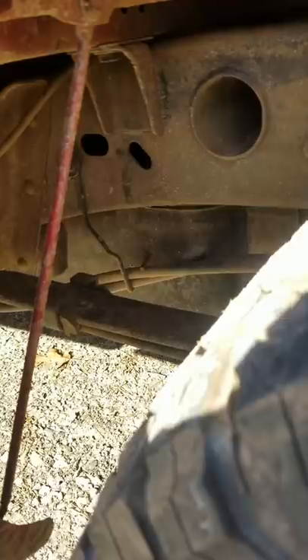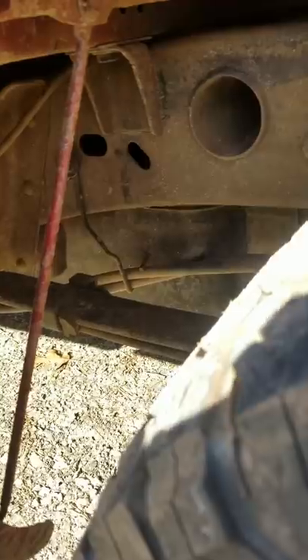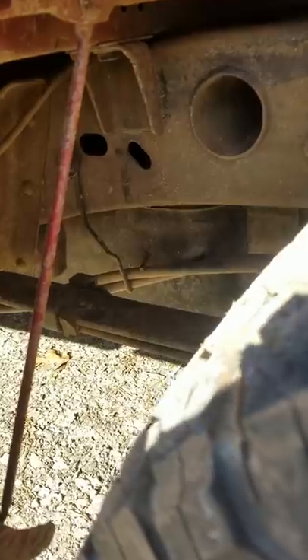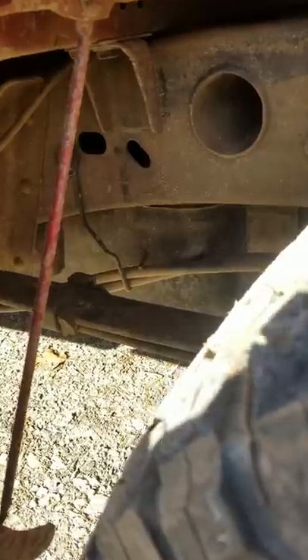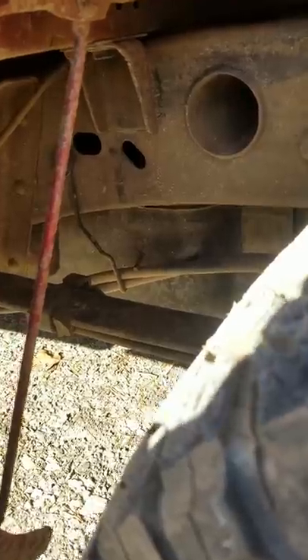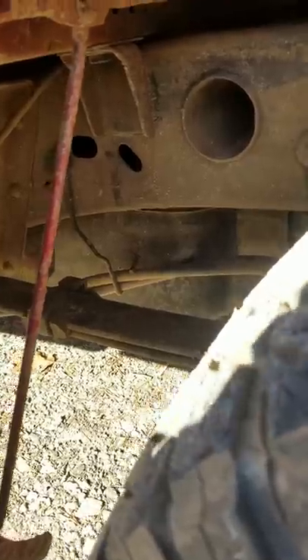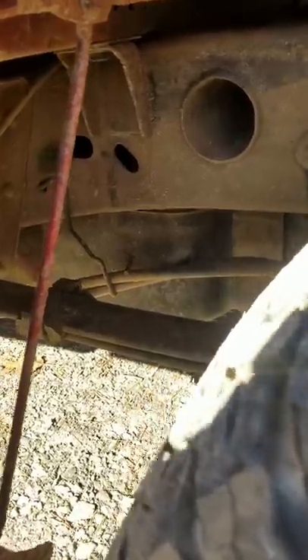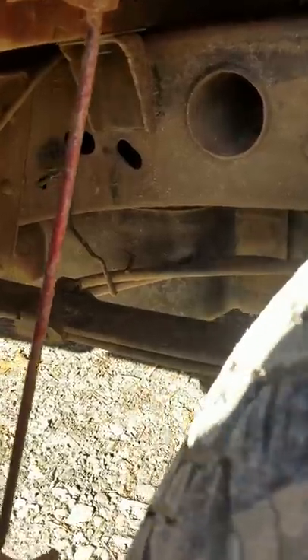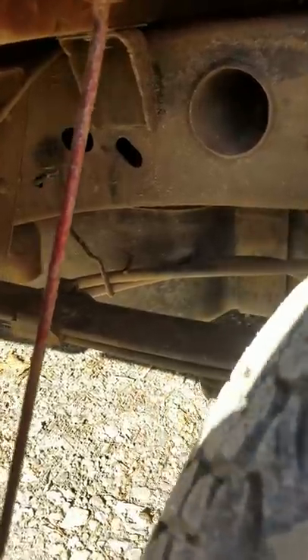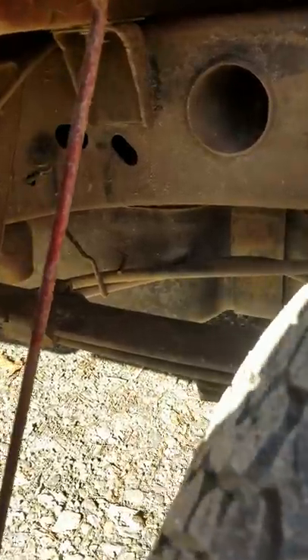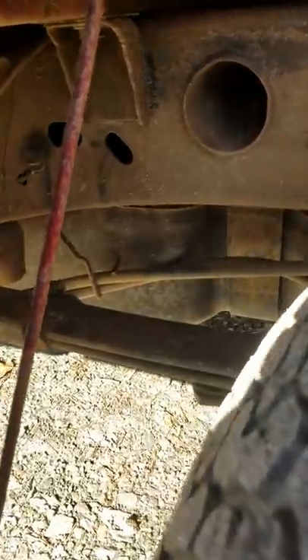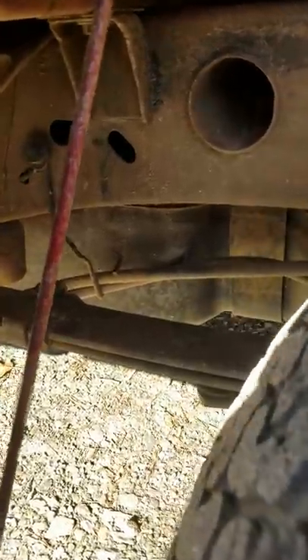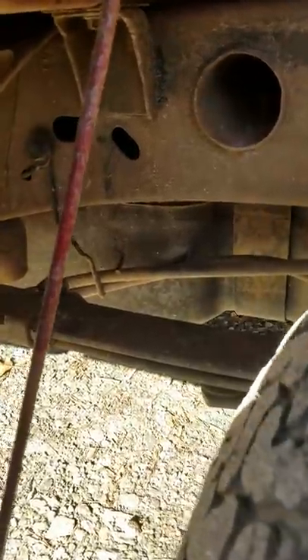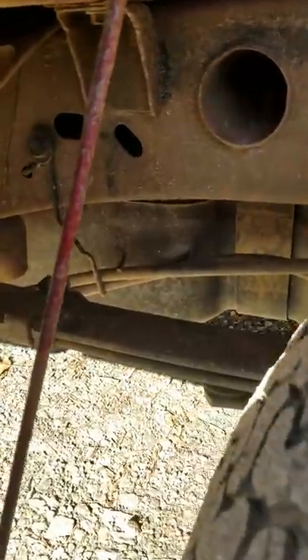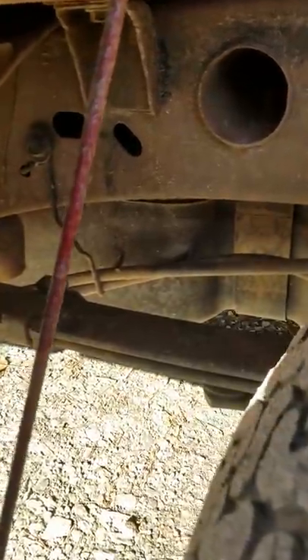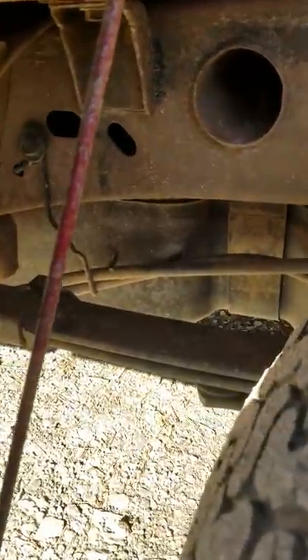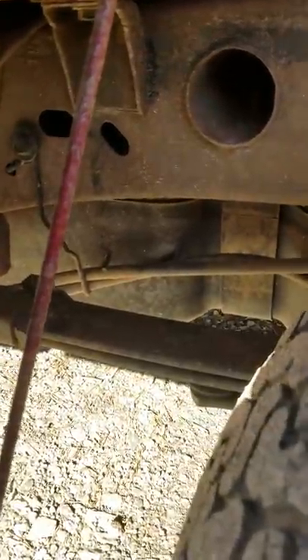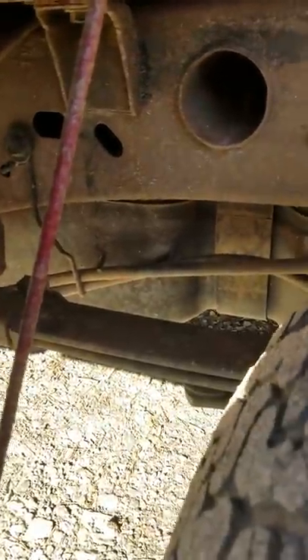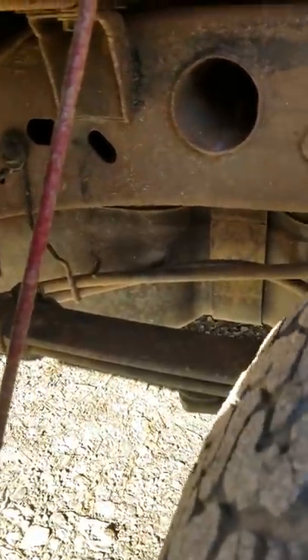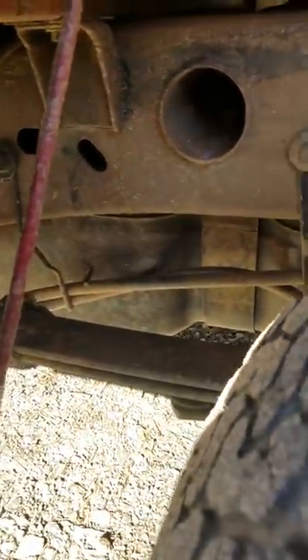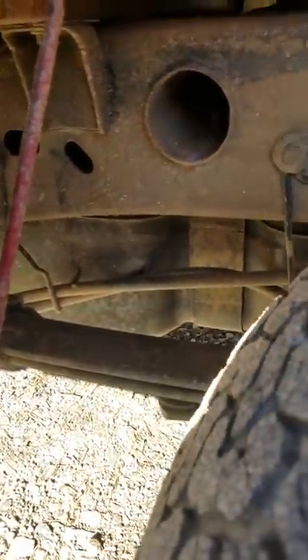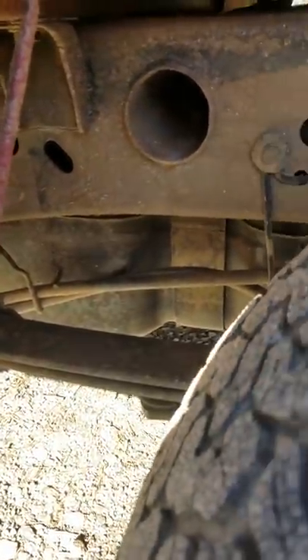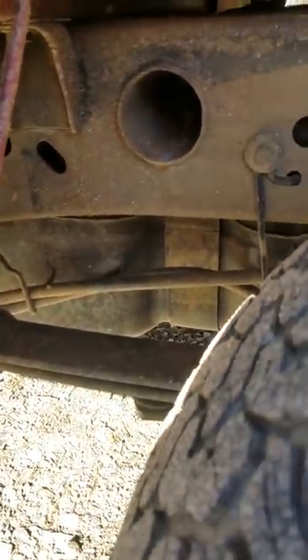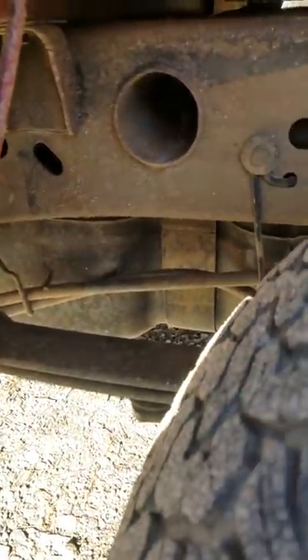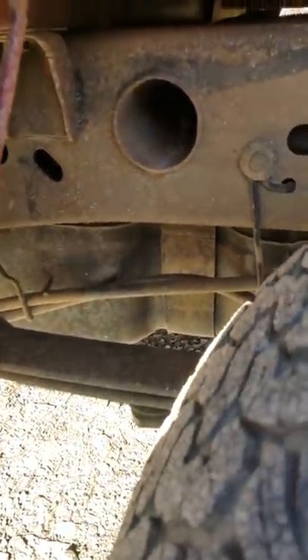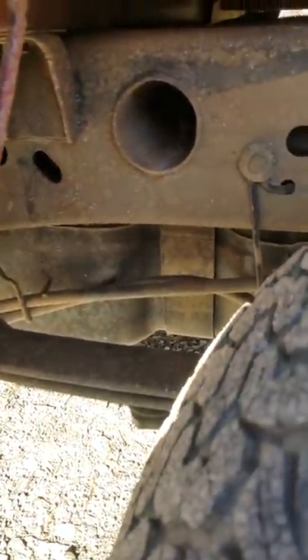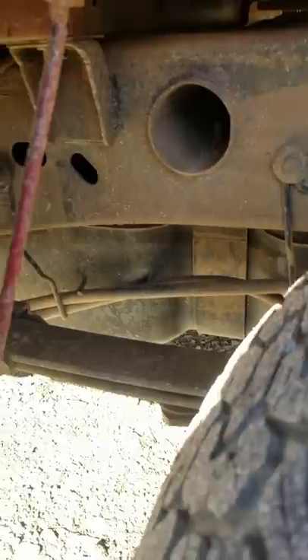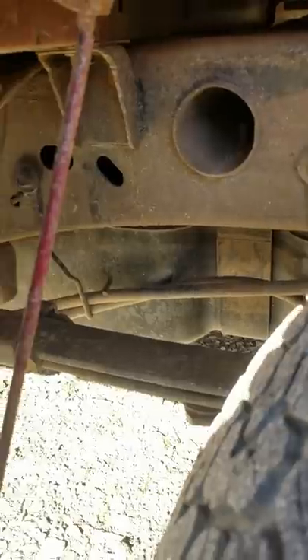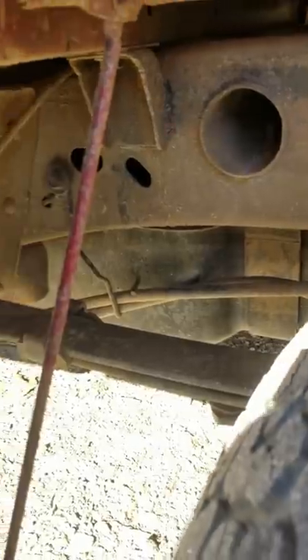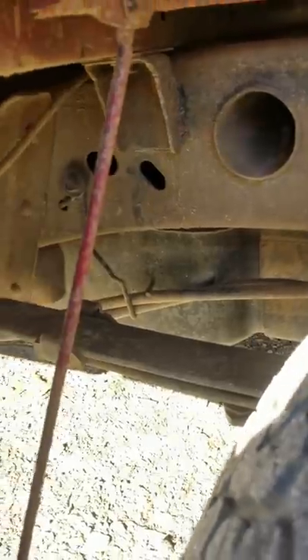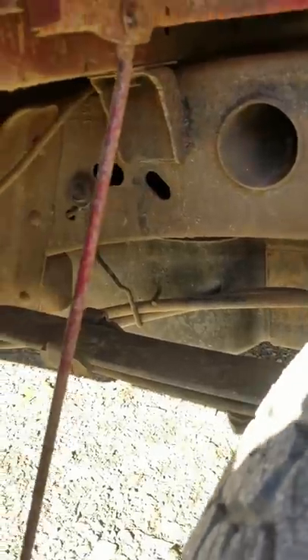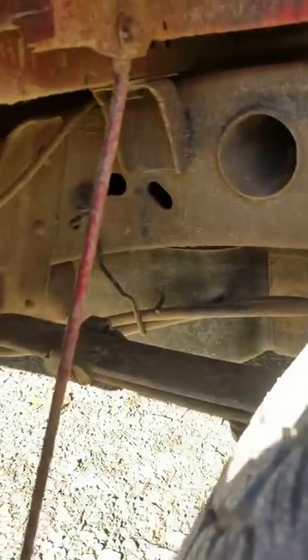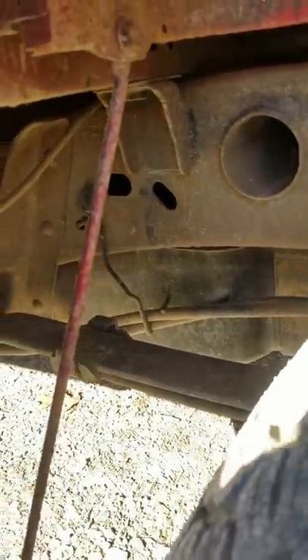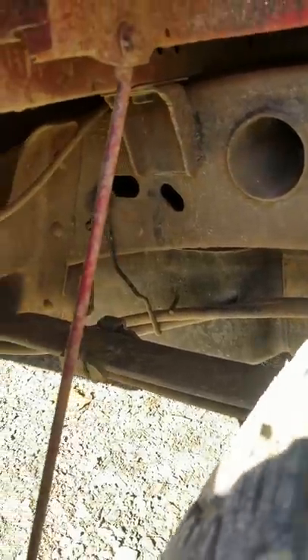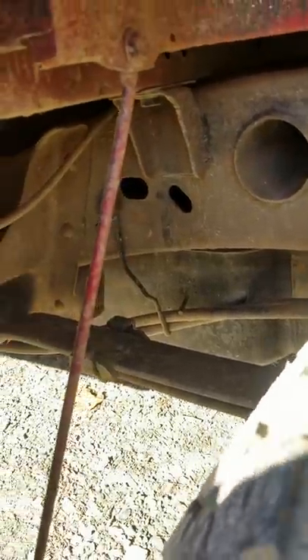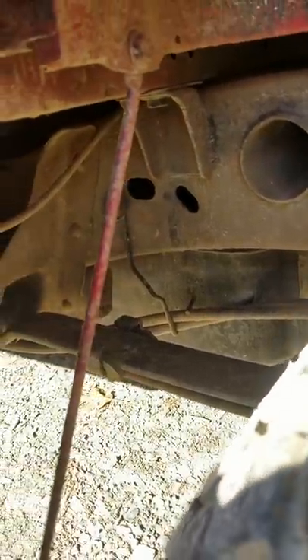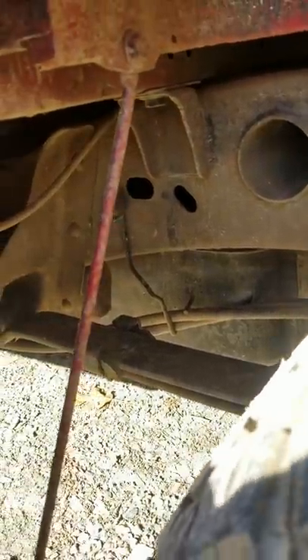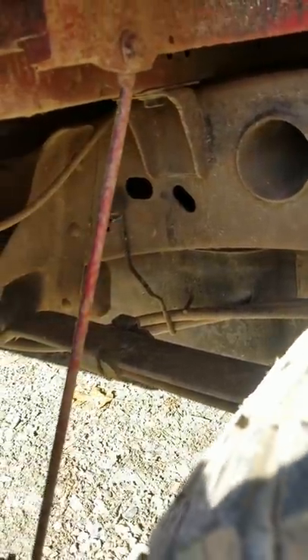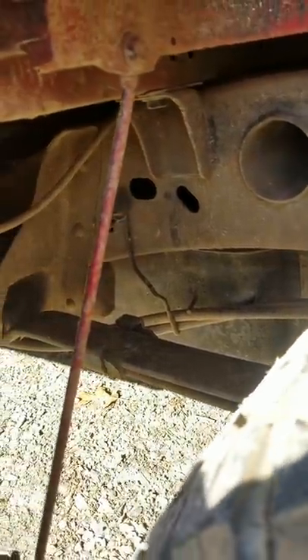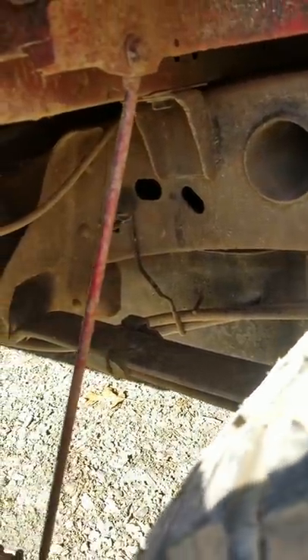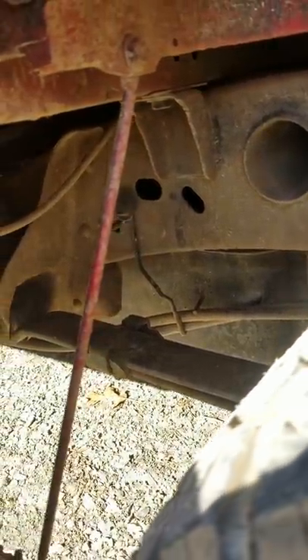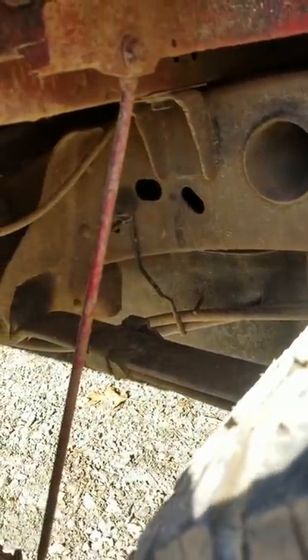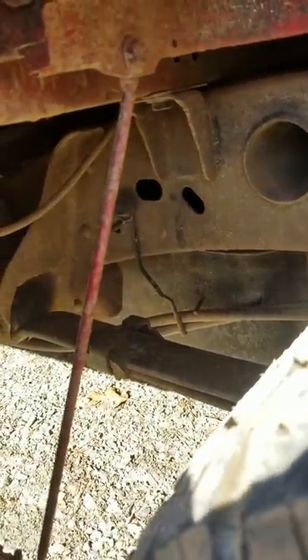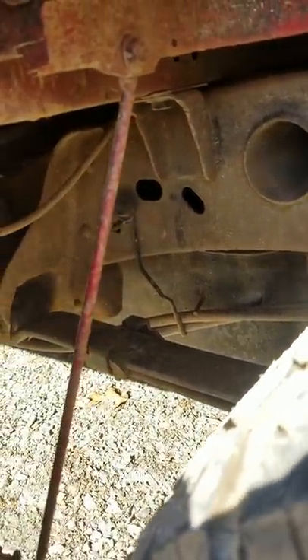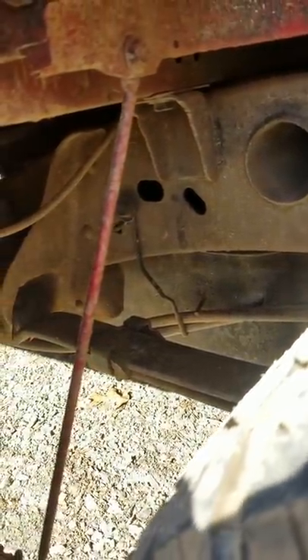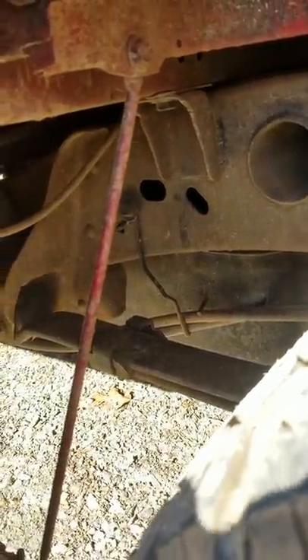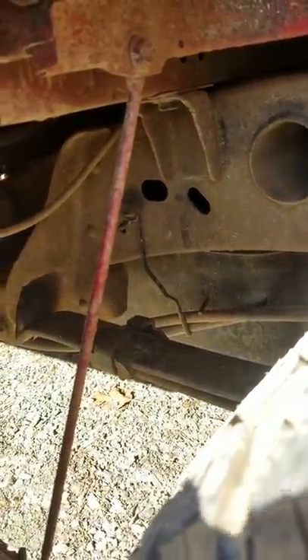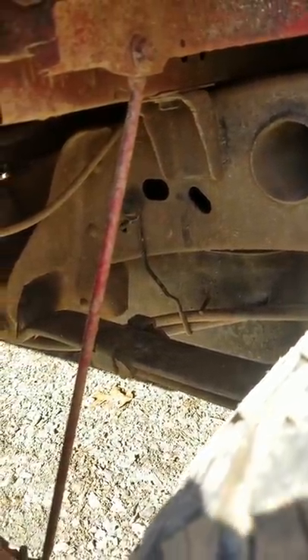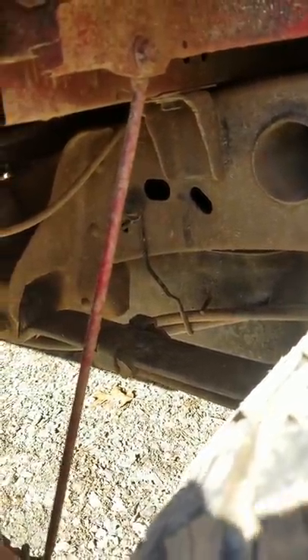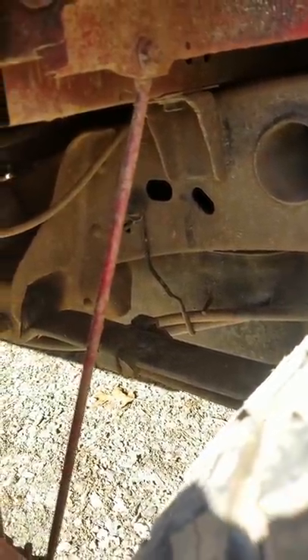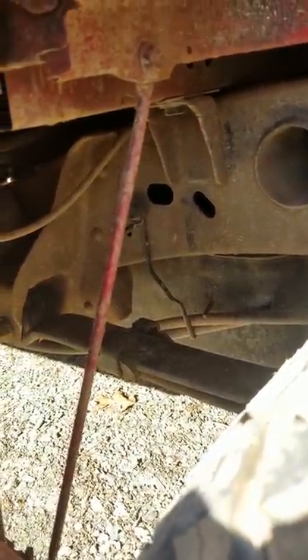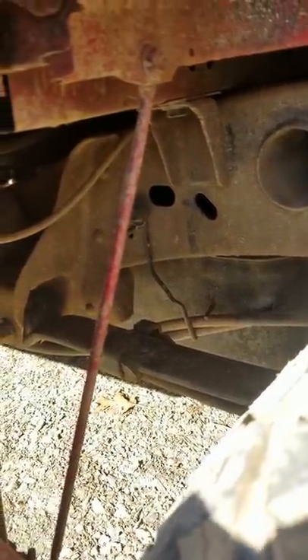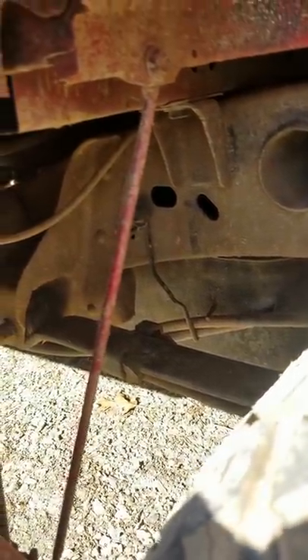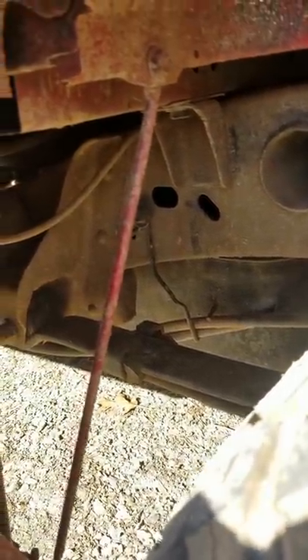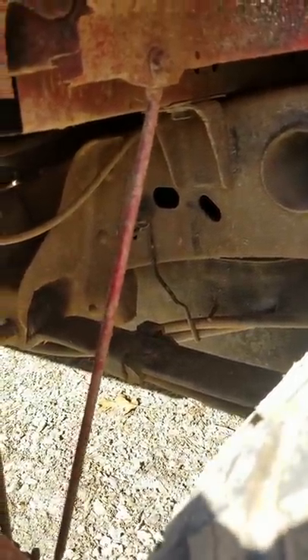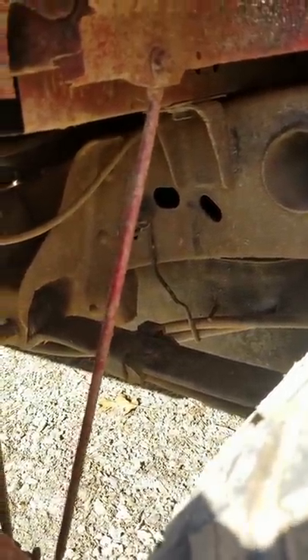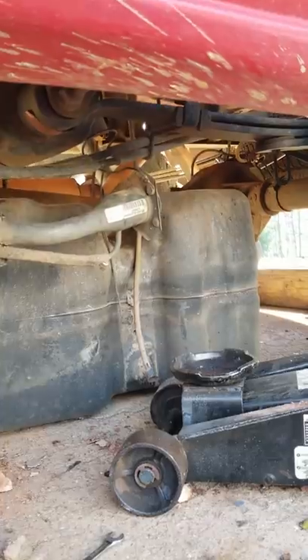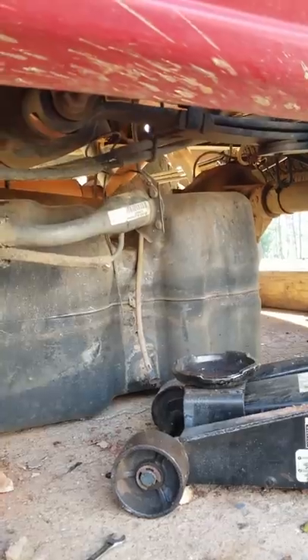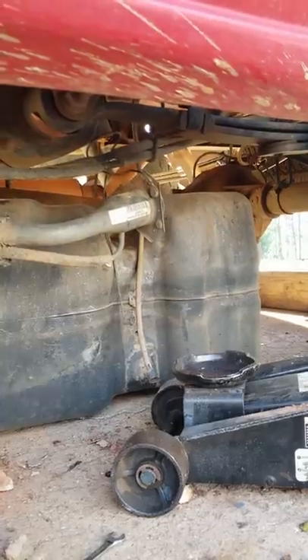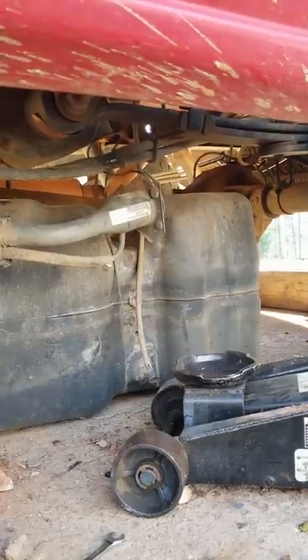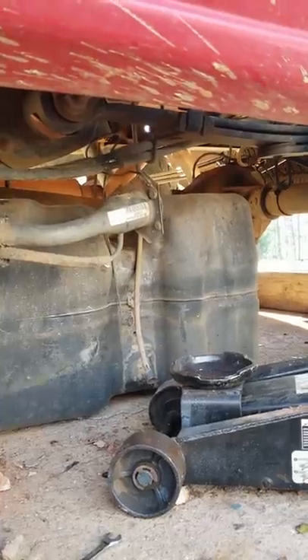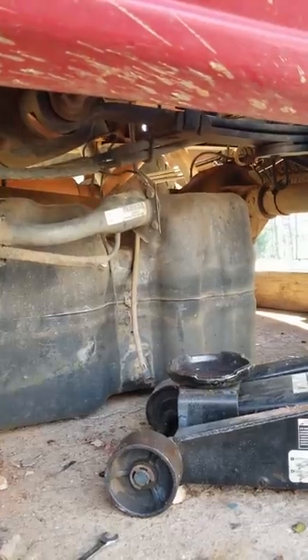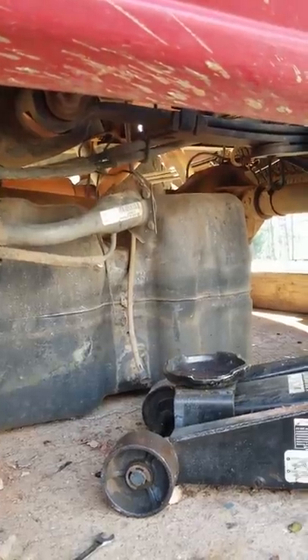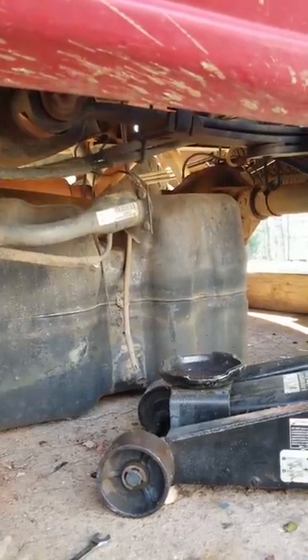Oh yeah, these are always fun with the band clamps around it and the dirt in your eyes. Let's get the tank down and see what it's looking like. Got it down.